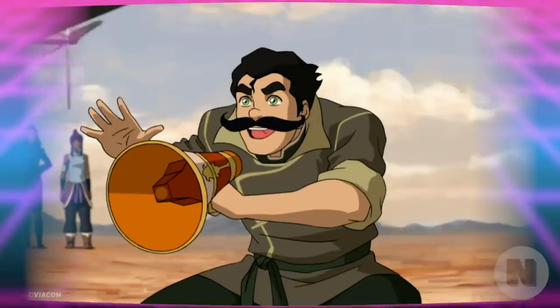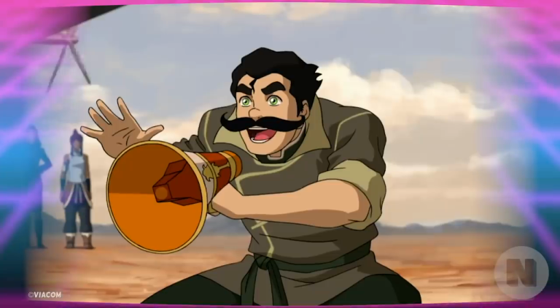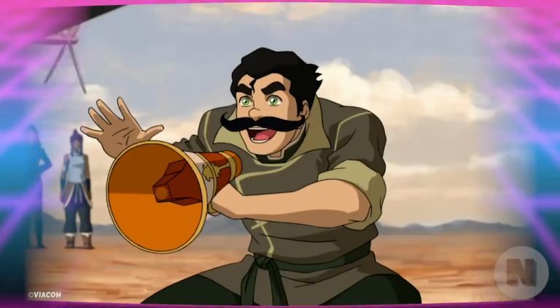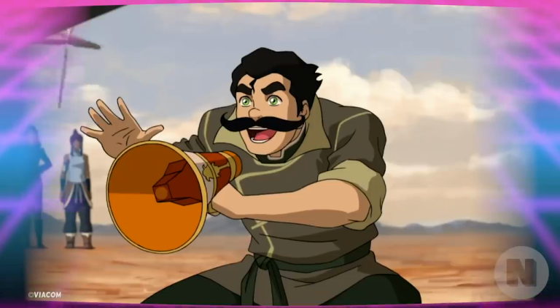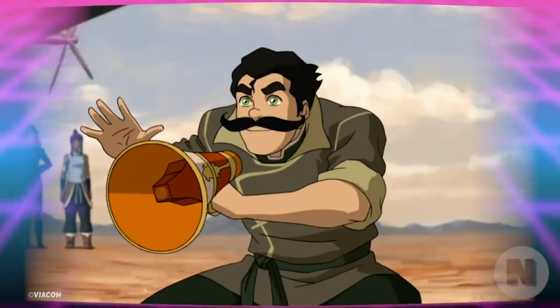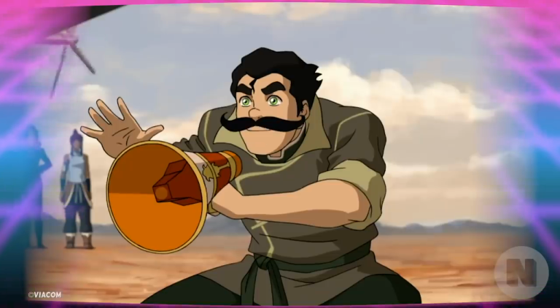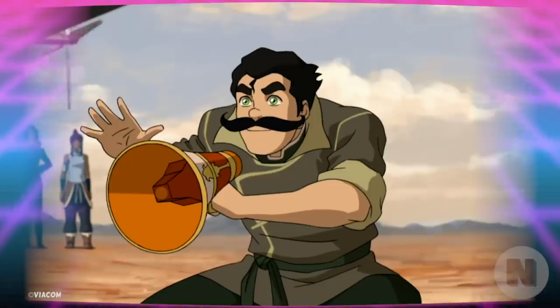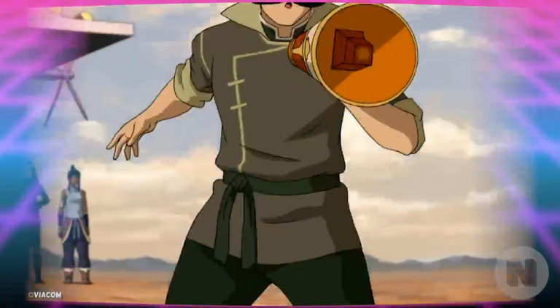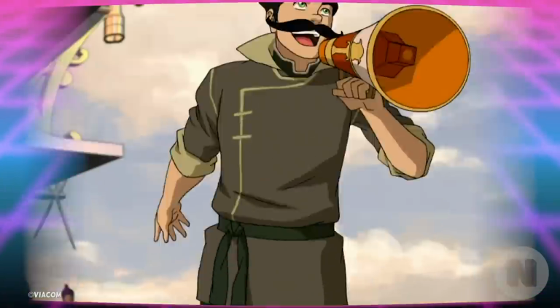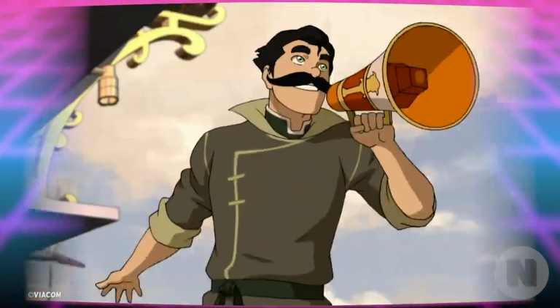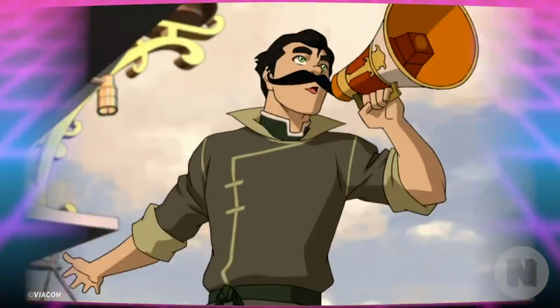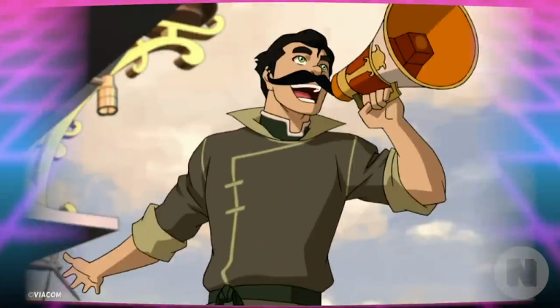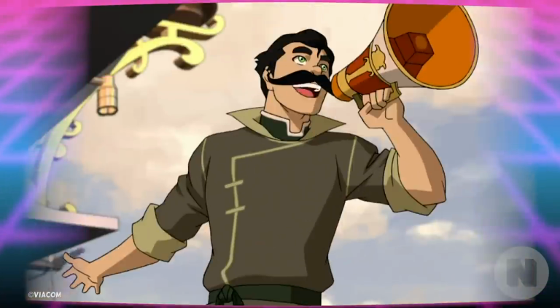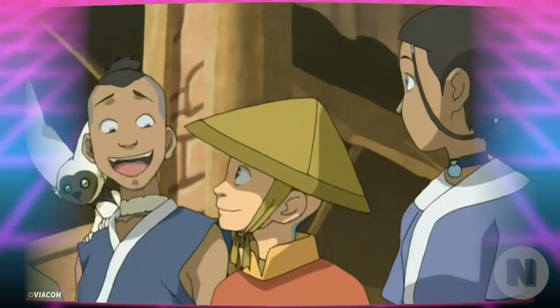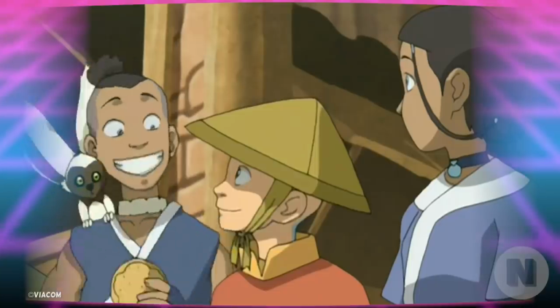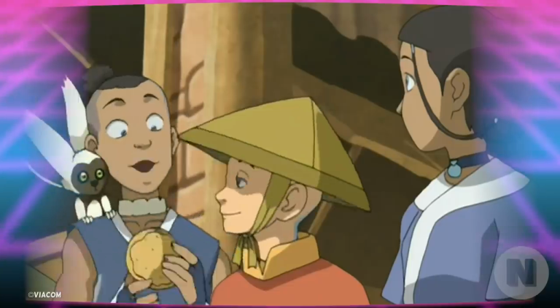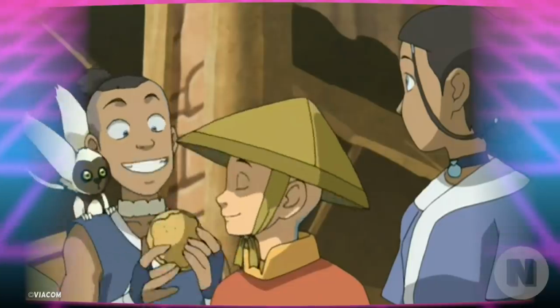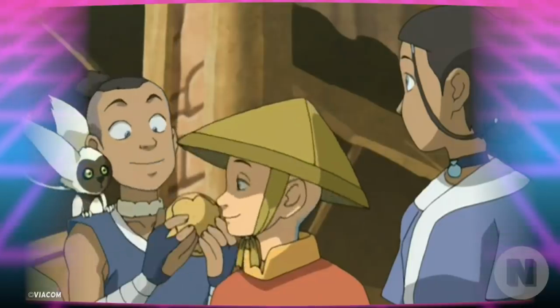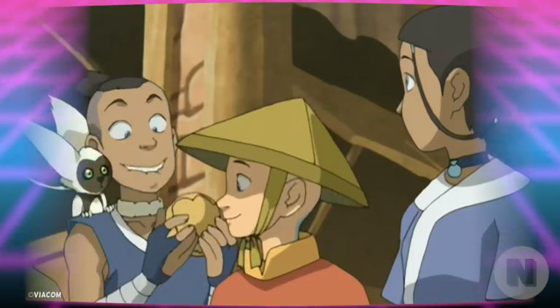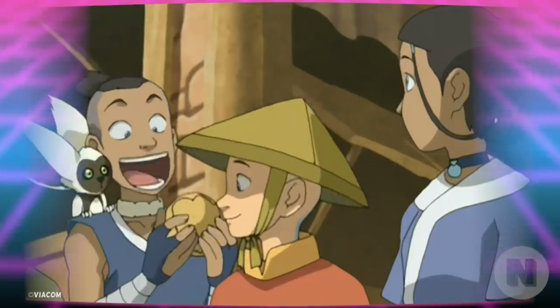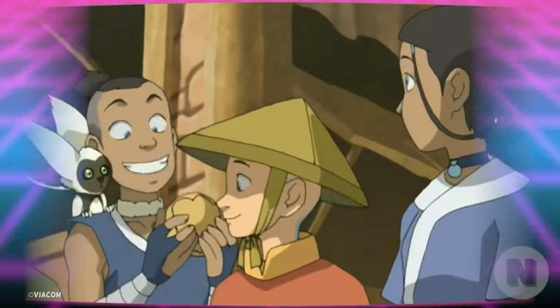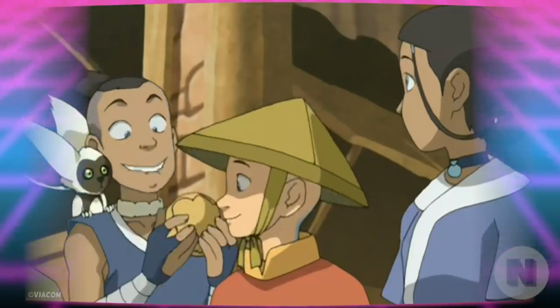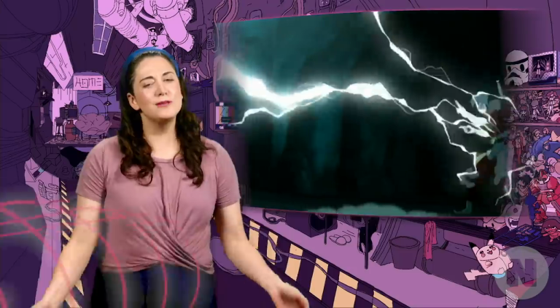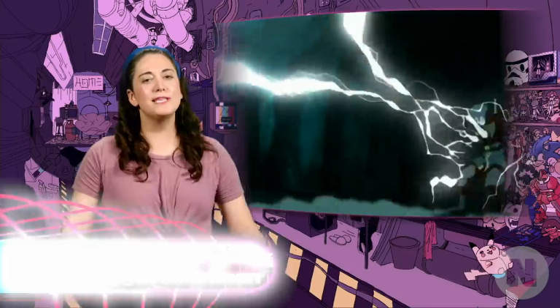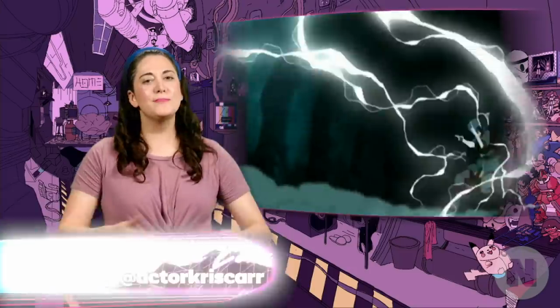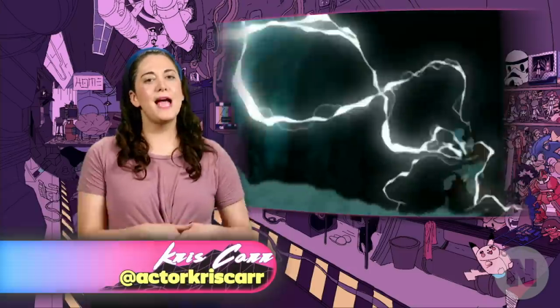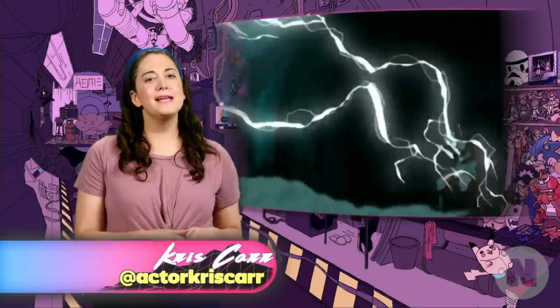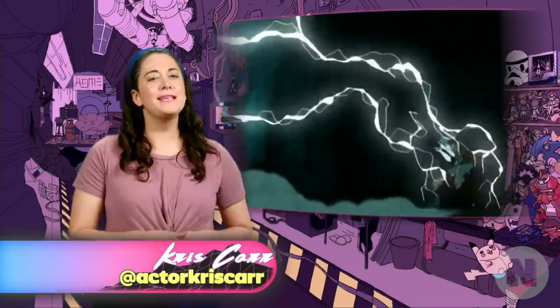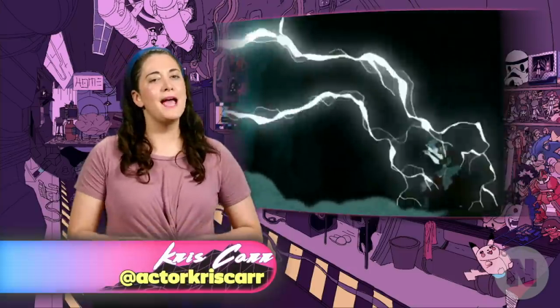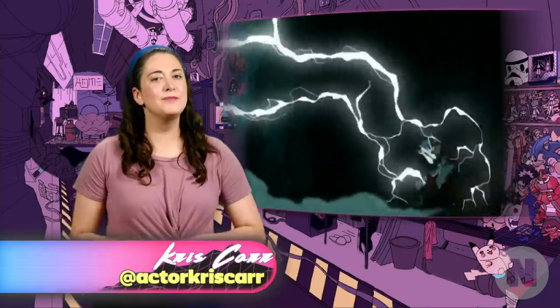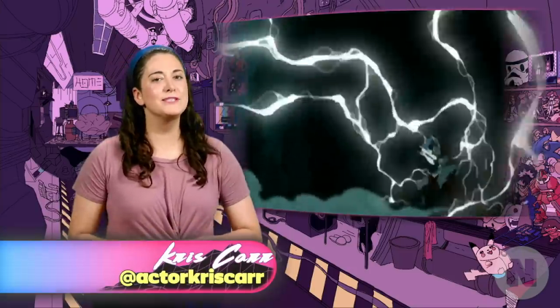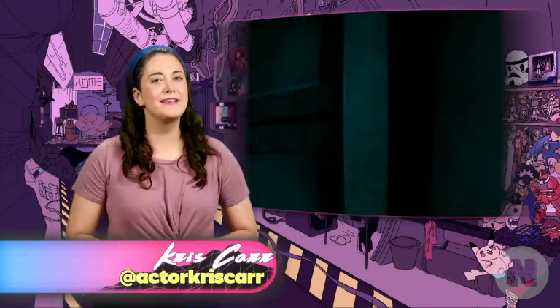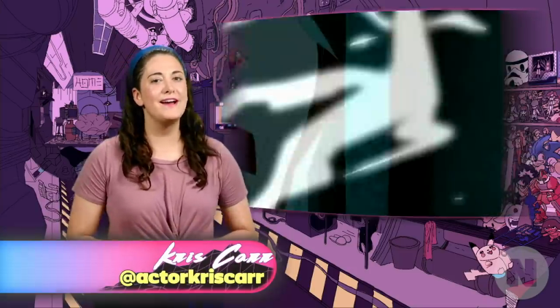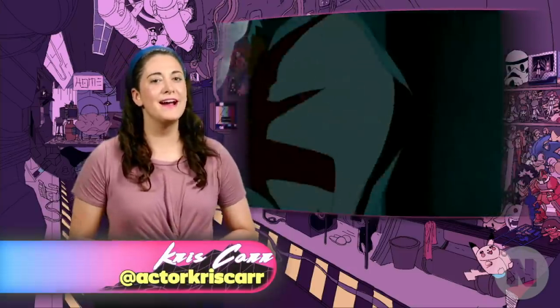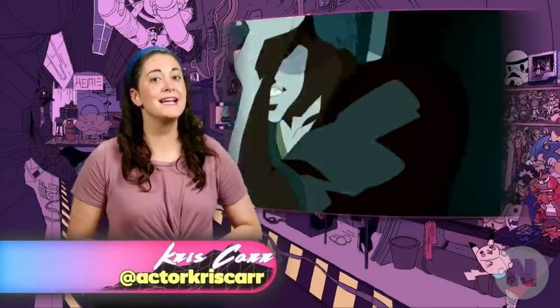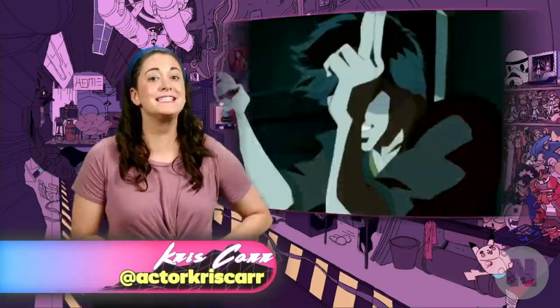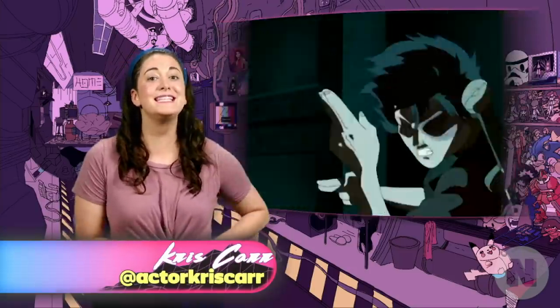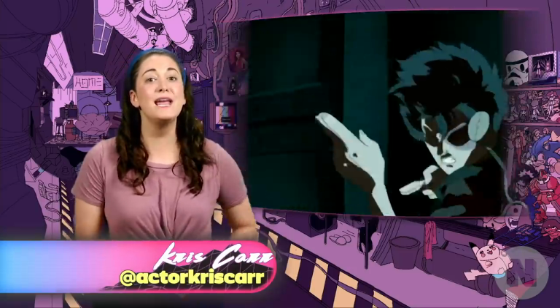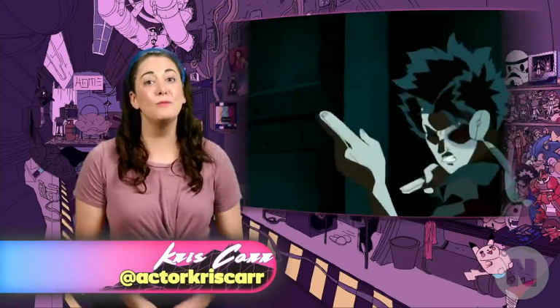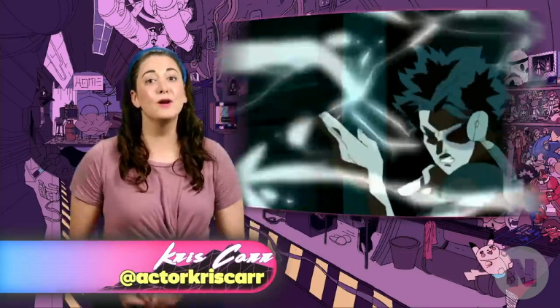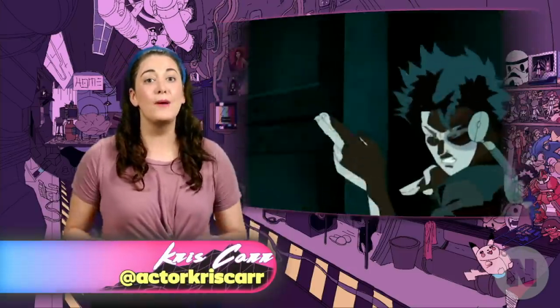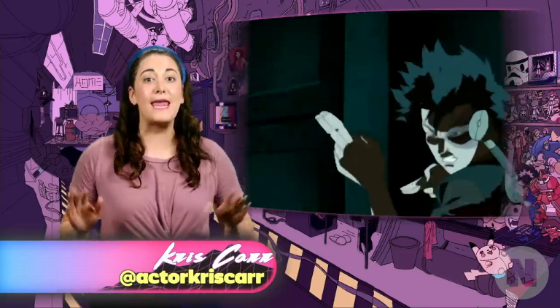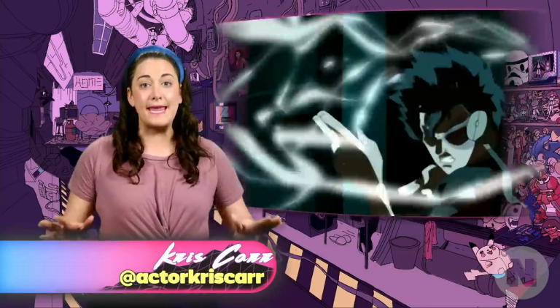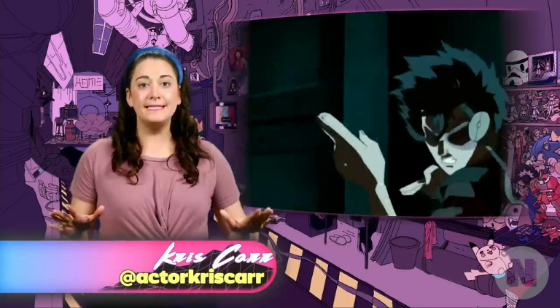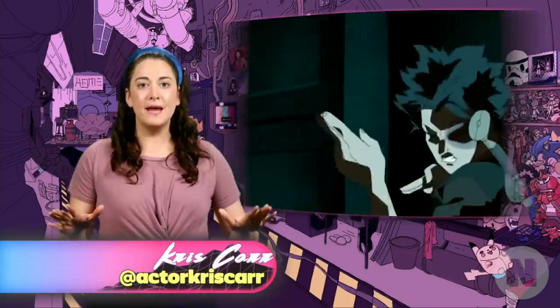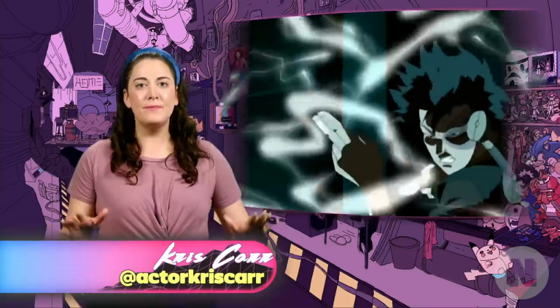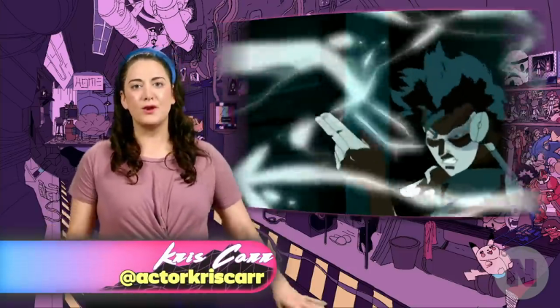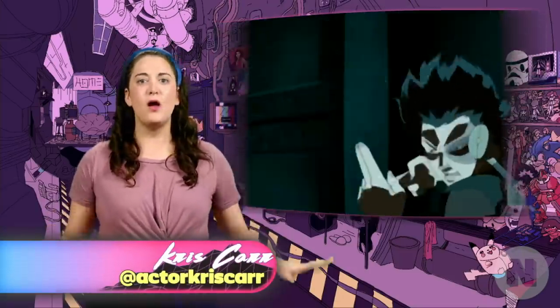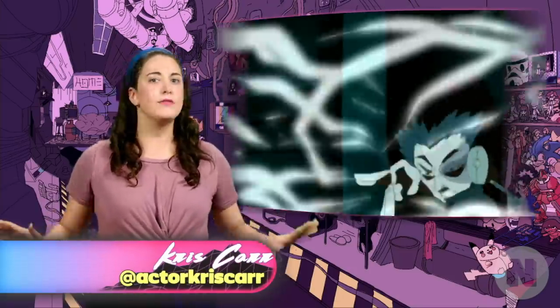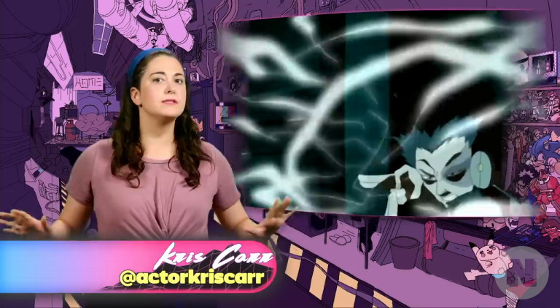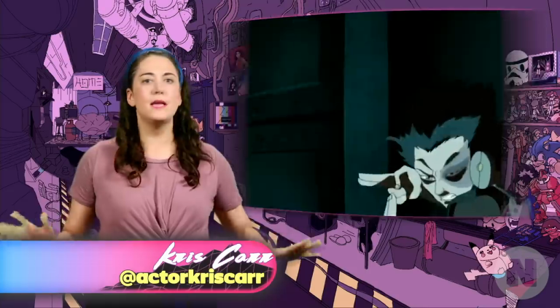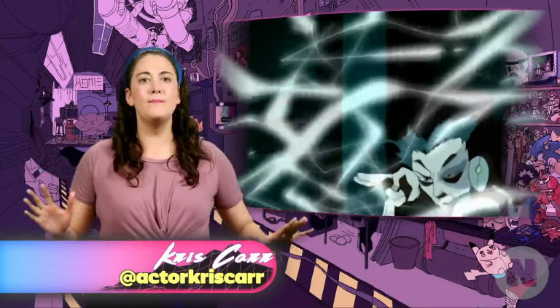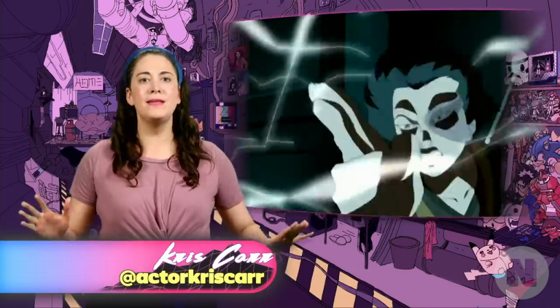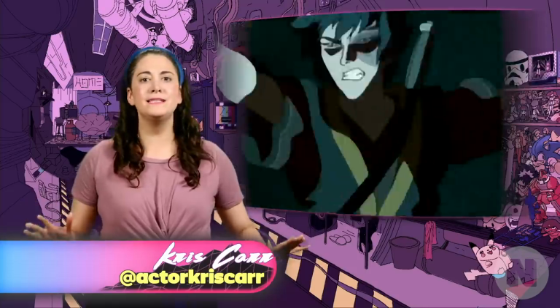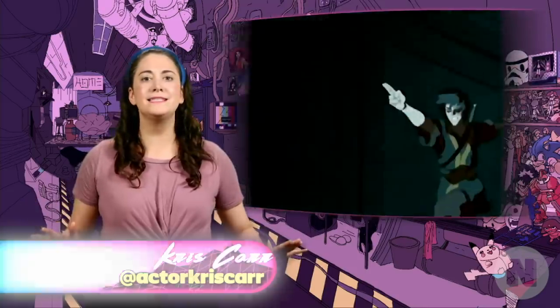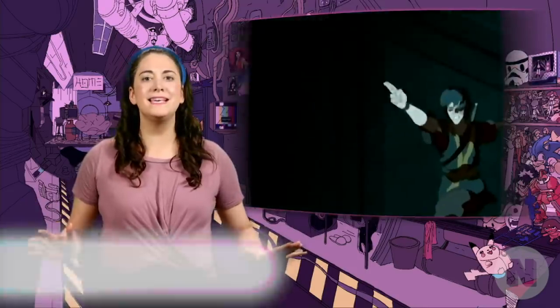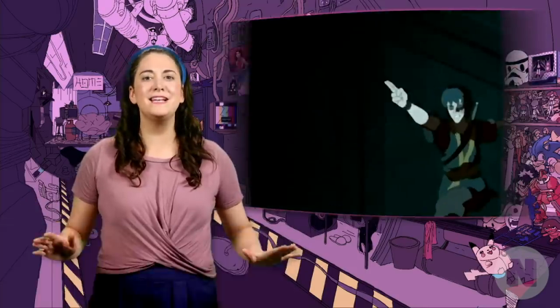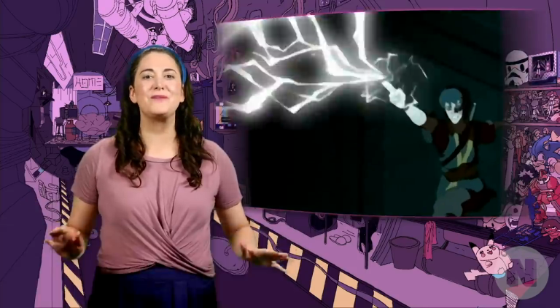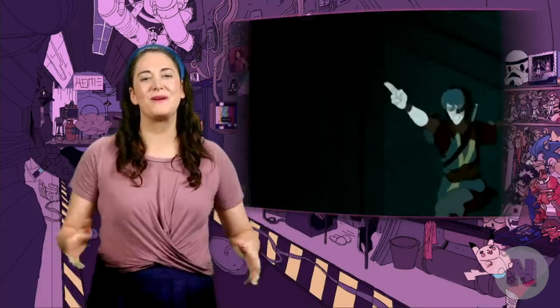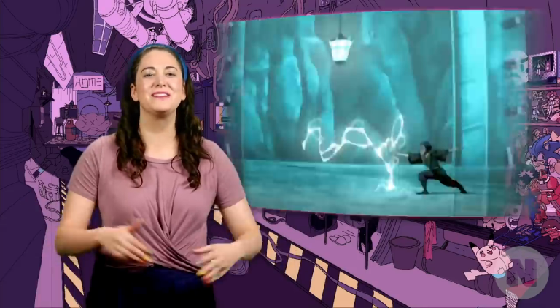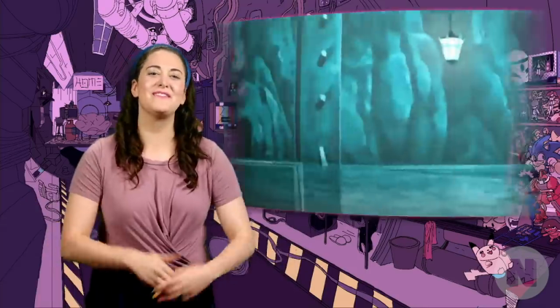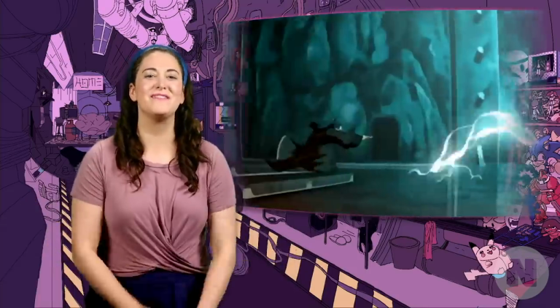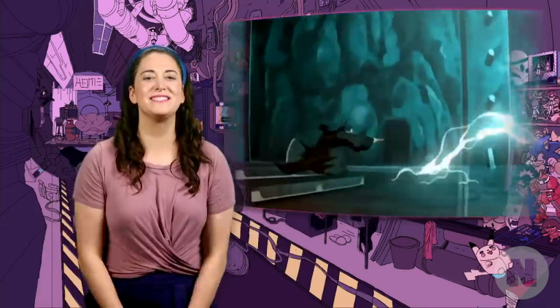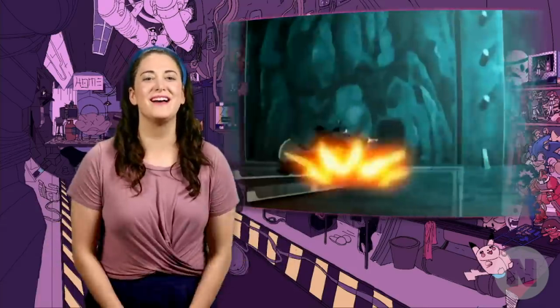You asked for it, you got it Avatar fans! What's up guys, I'm Kris Carr and today we're going in-depth on all the sub-bending scenes in the world of Avatar.